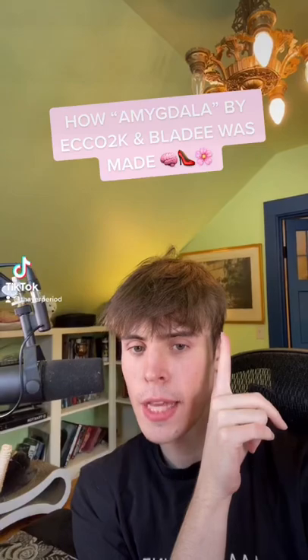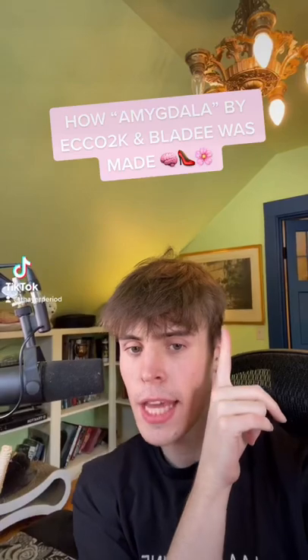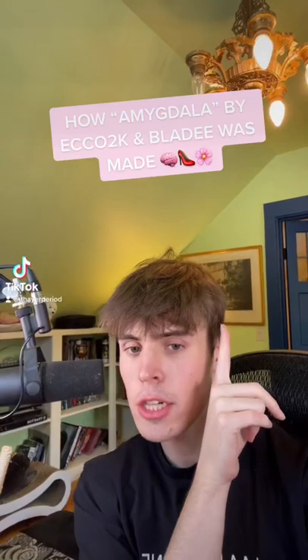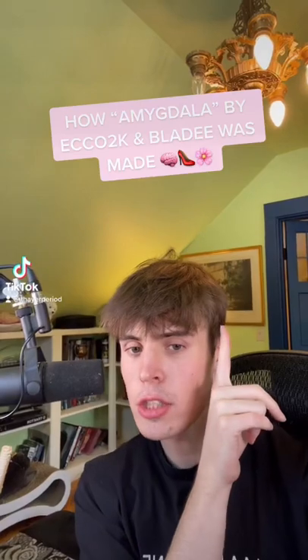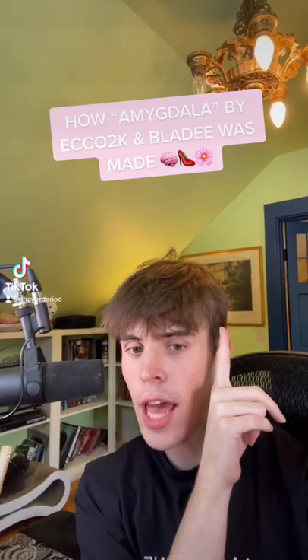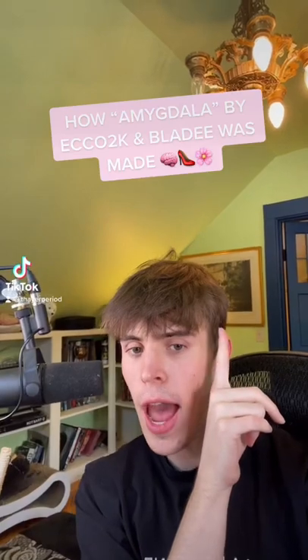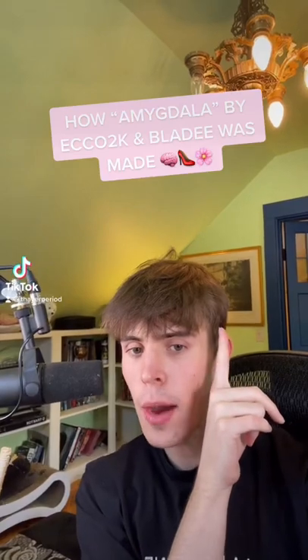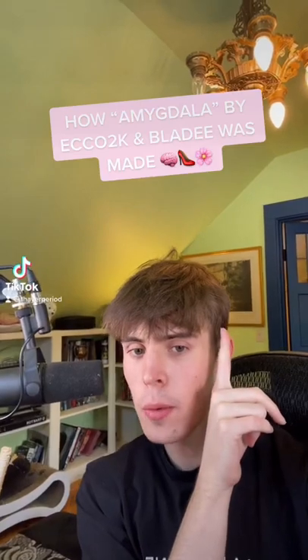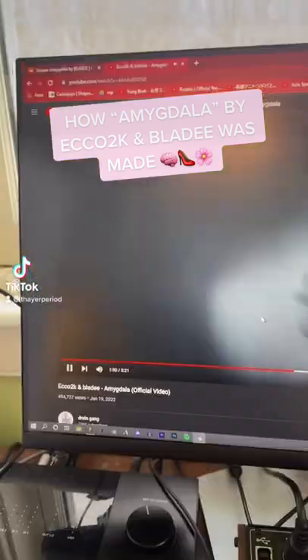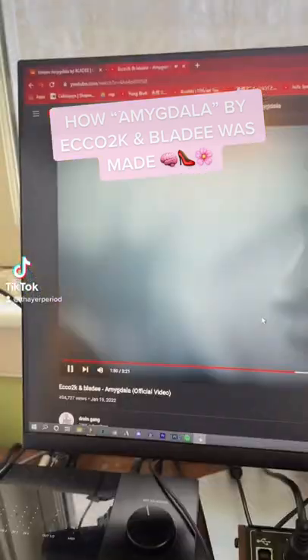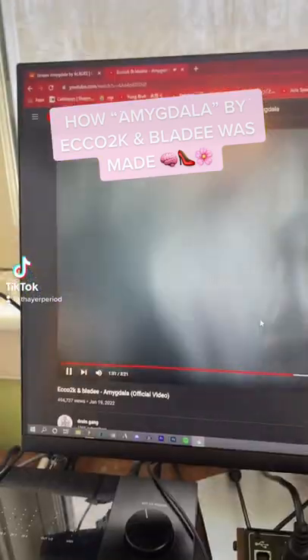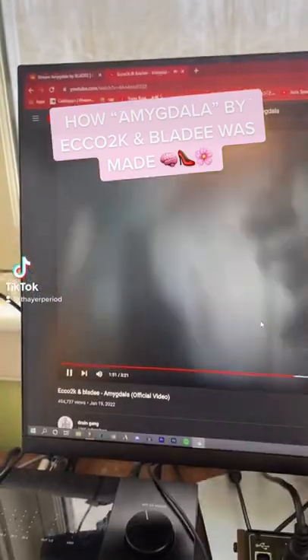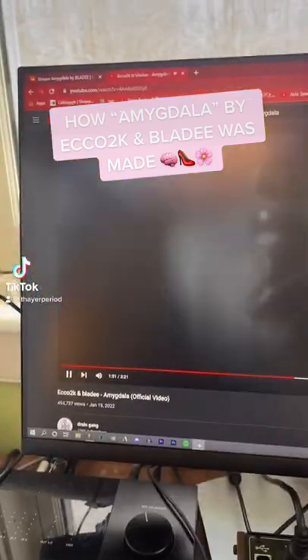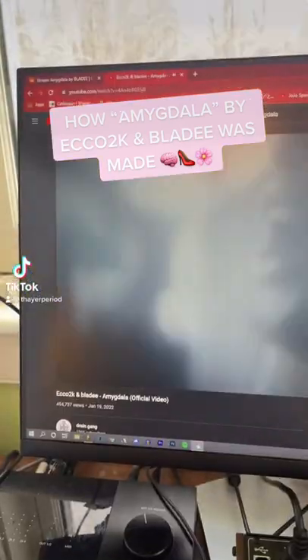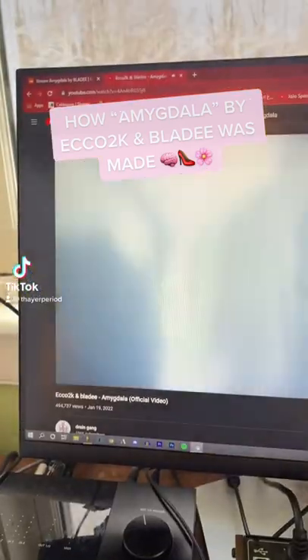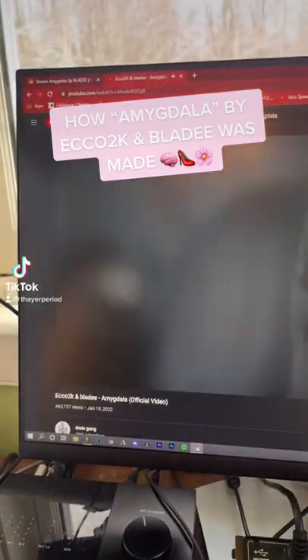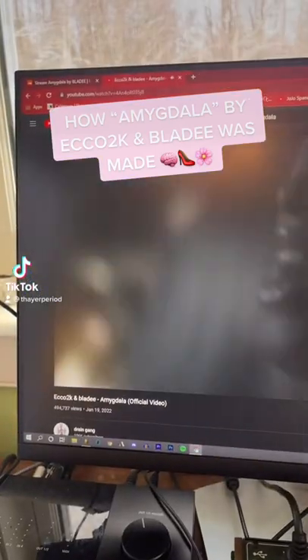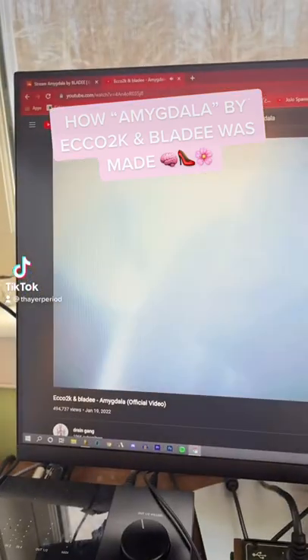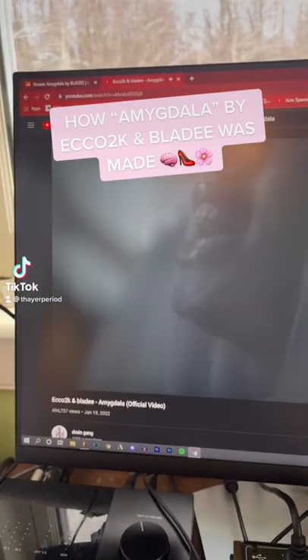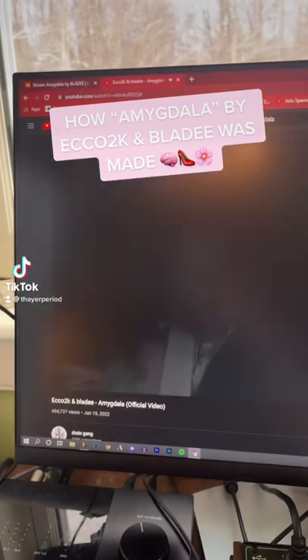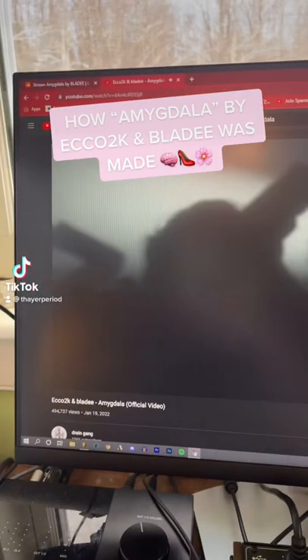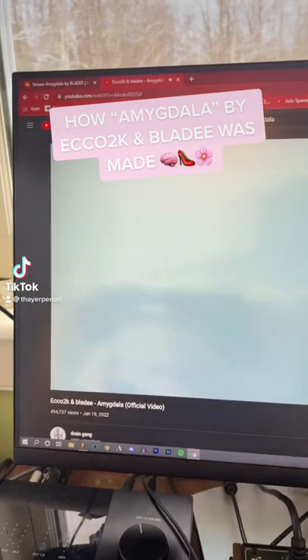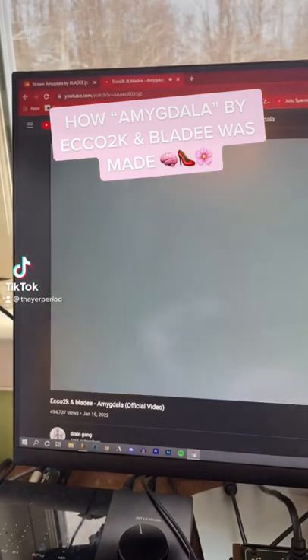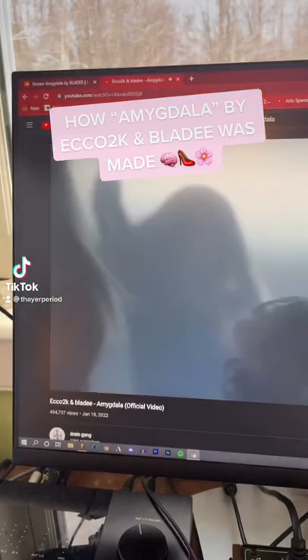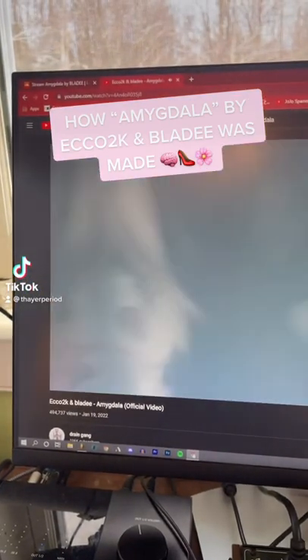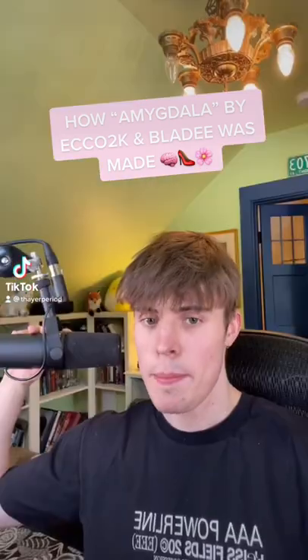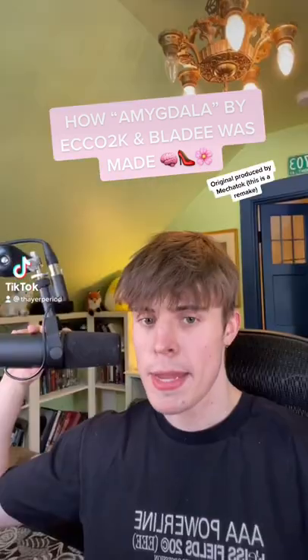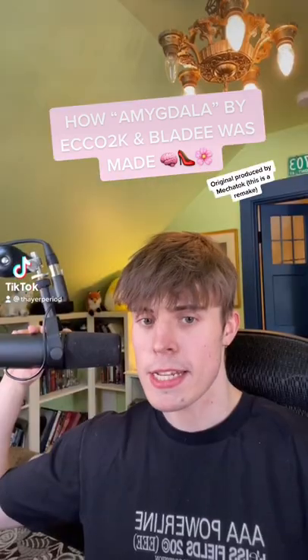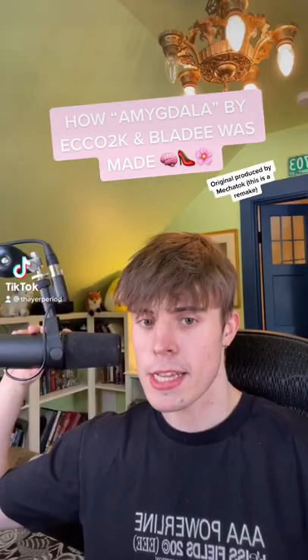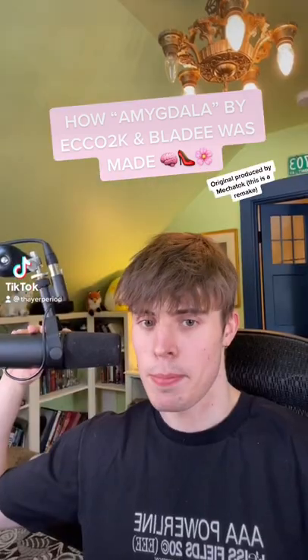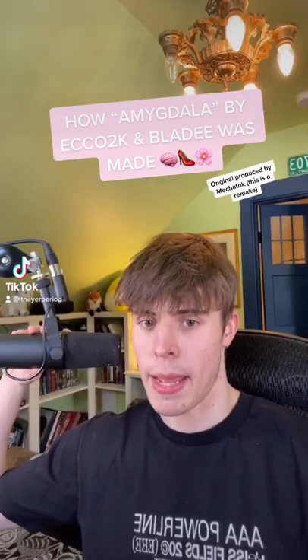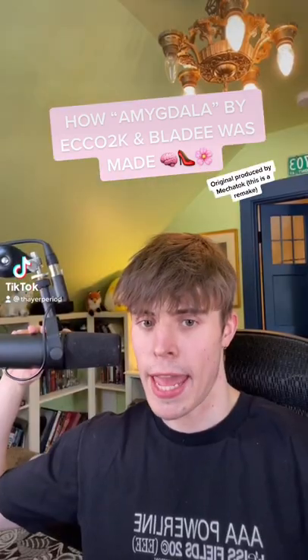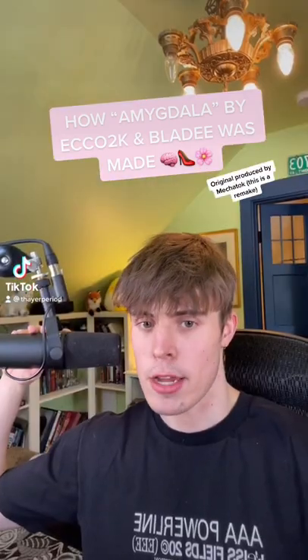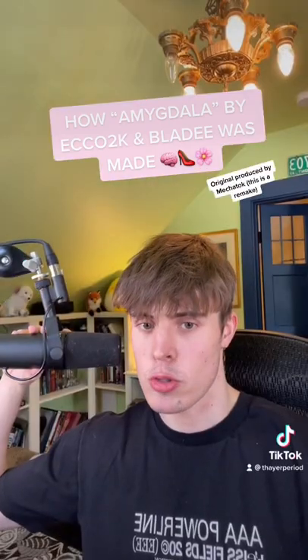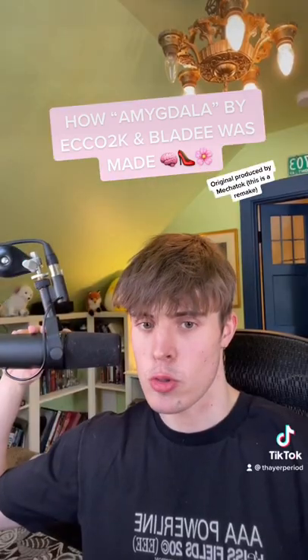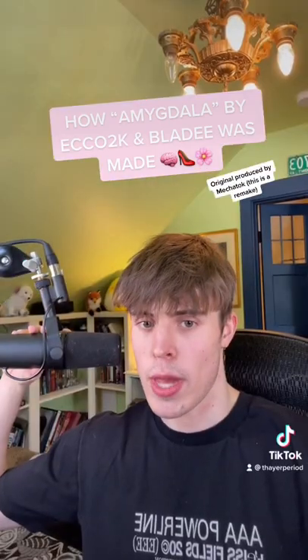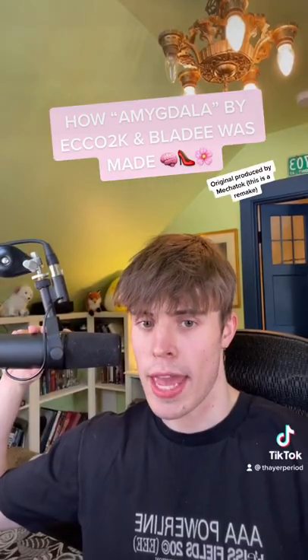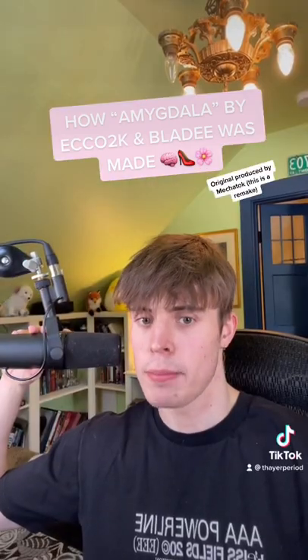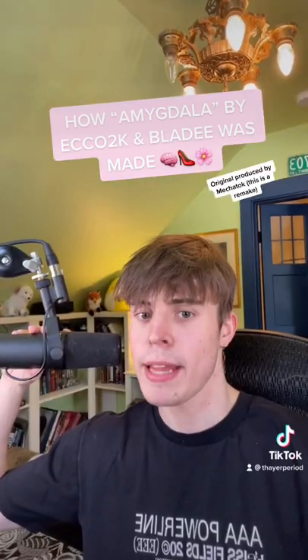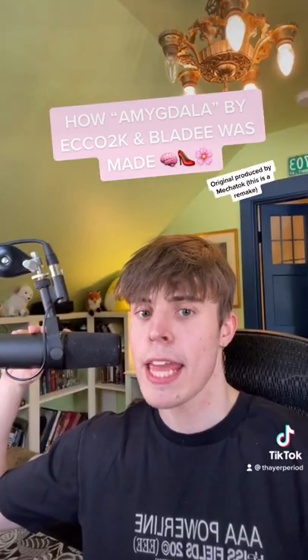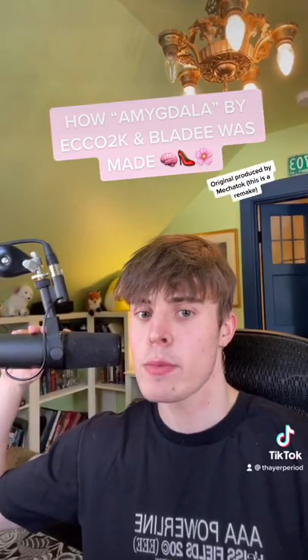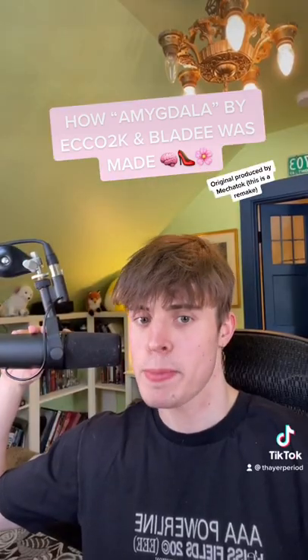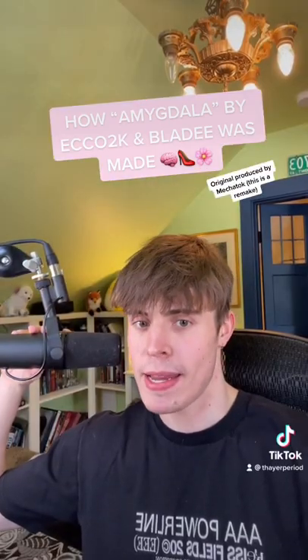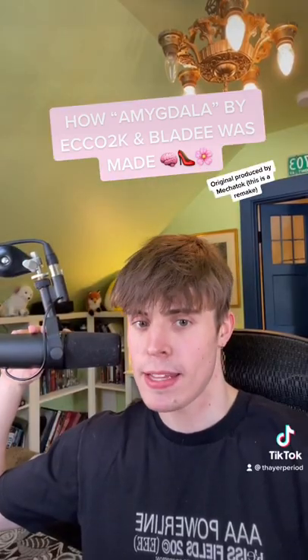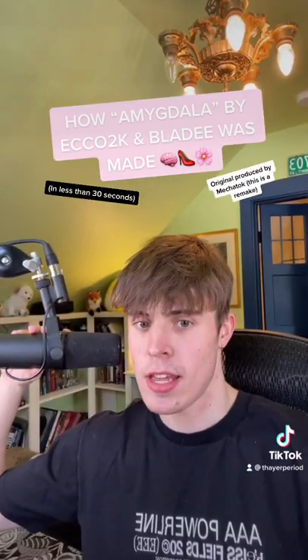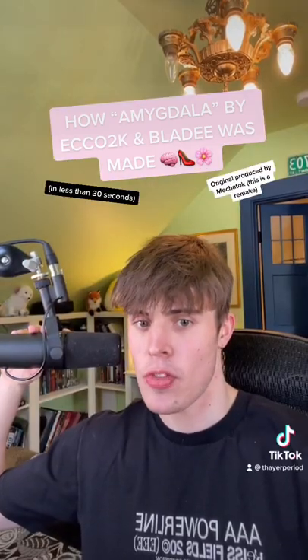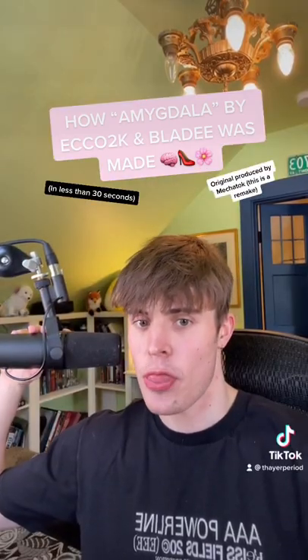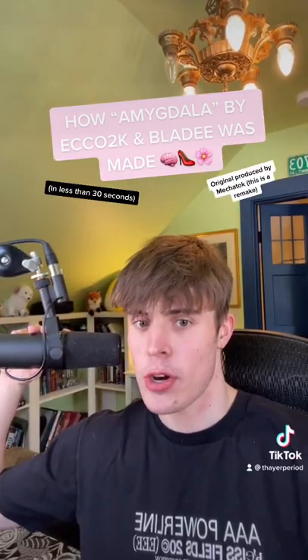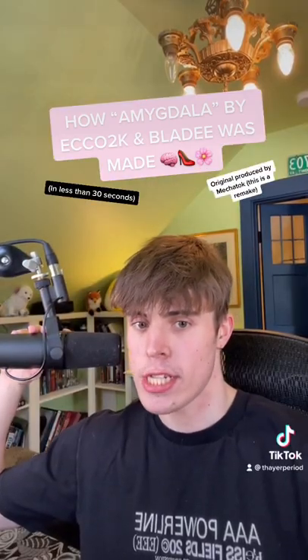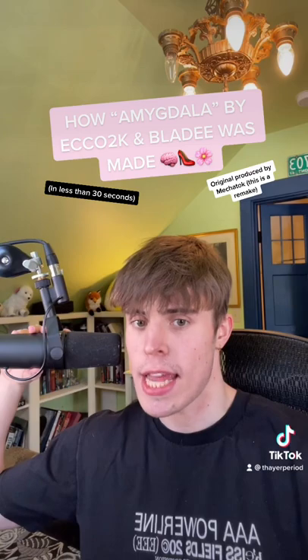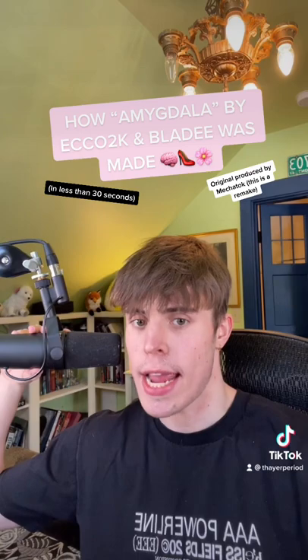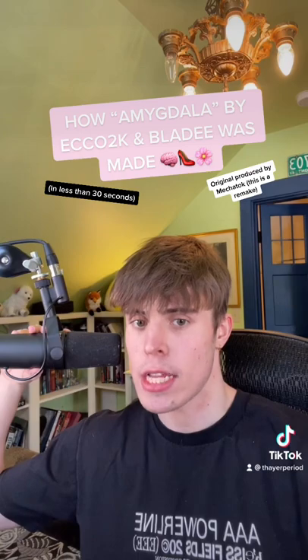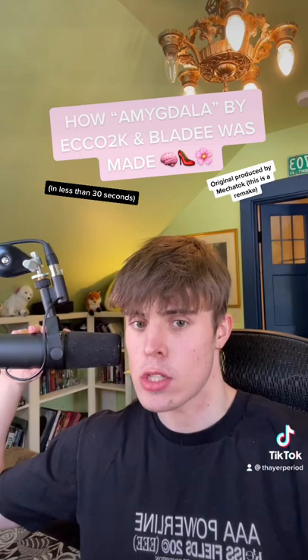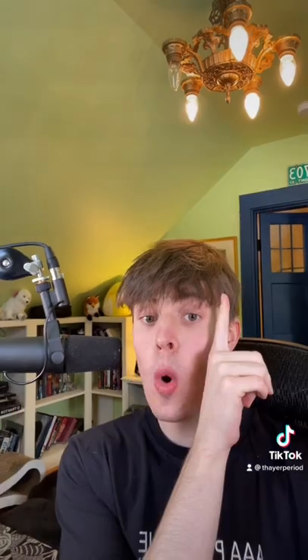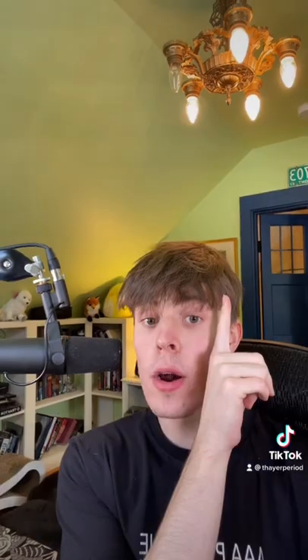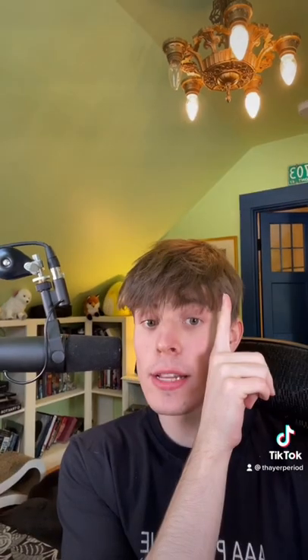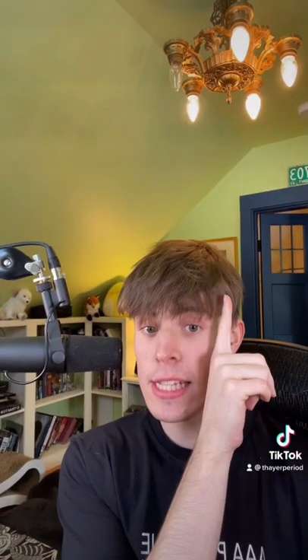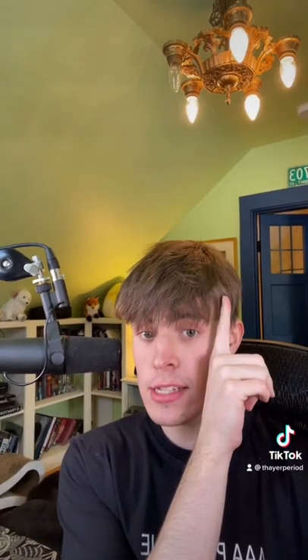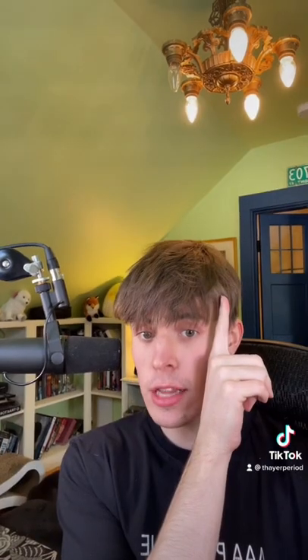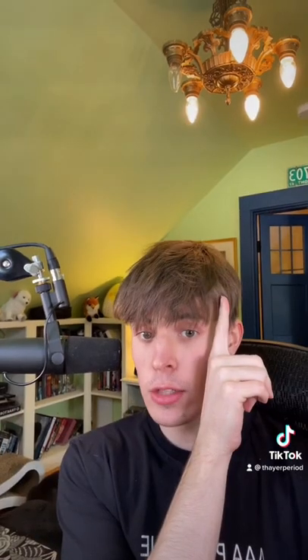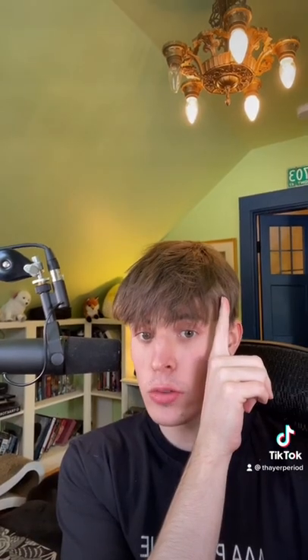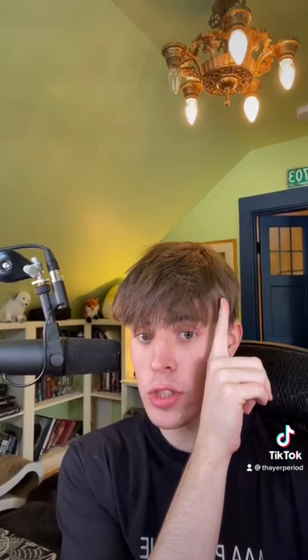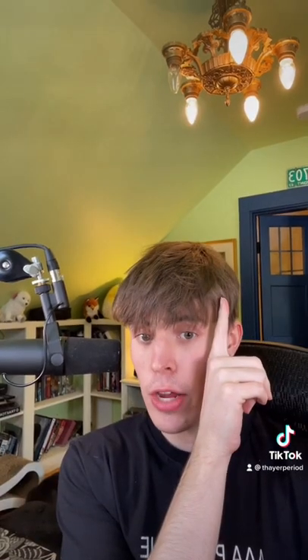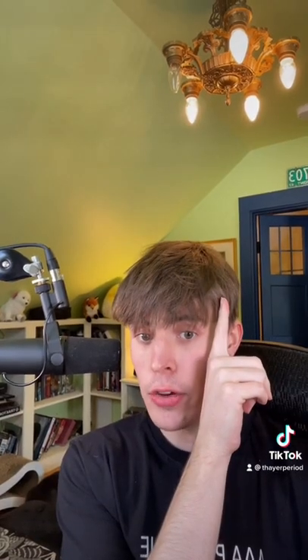Here's how Amygdala by Echo 2K and Blade was made in less than 30 seconds — or at least the closest I could get.